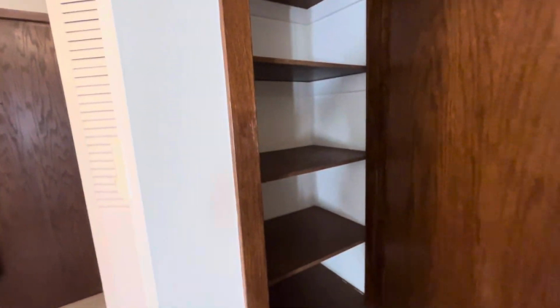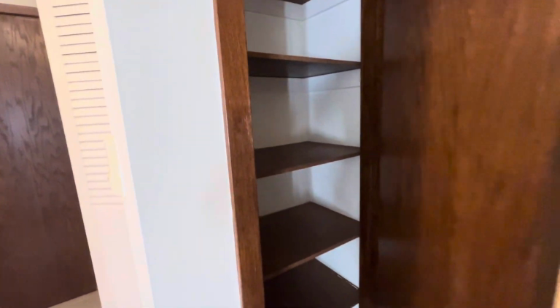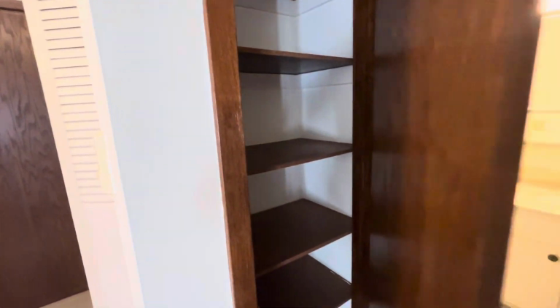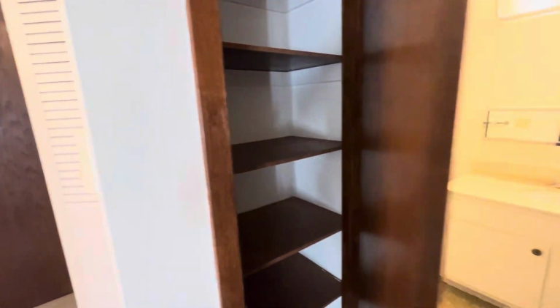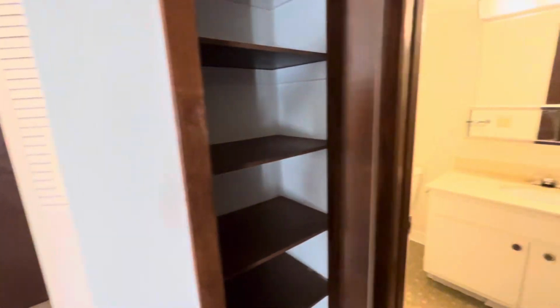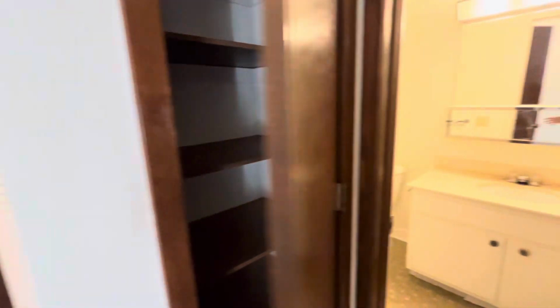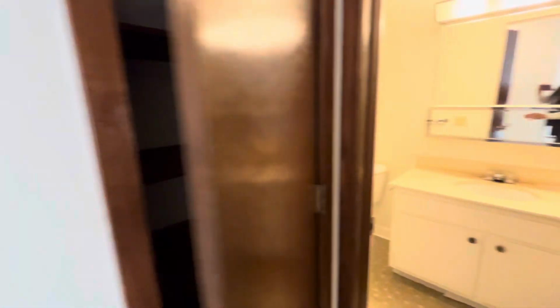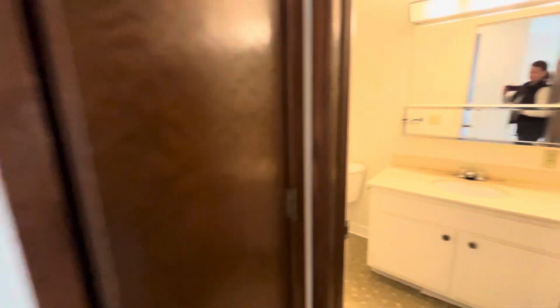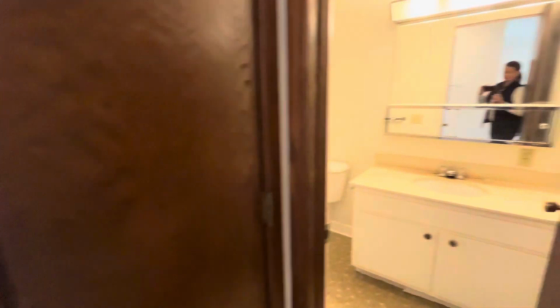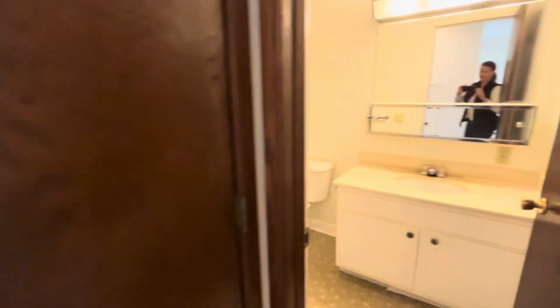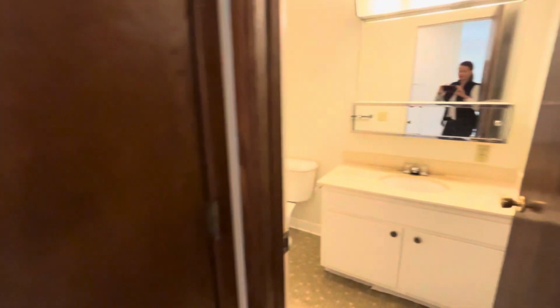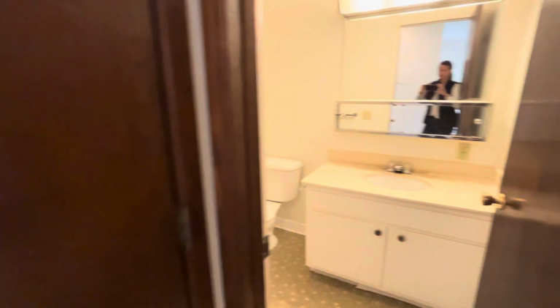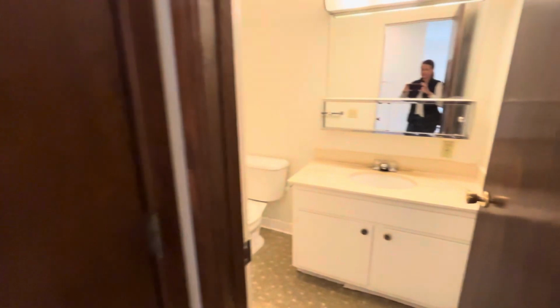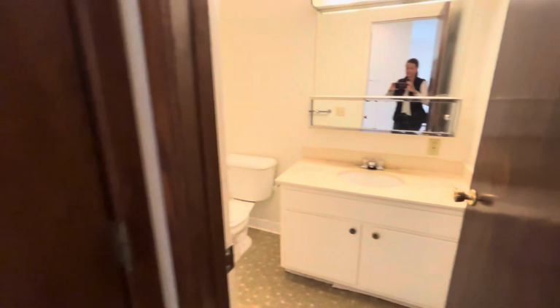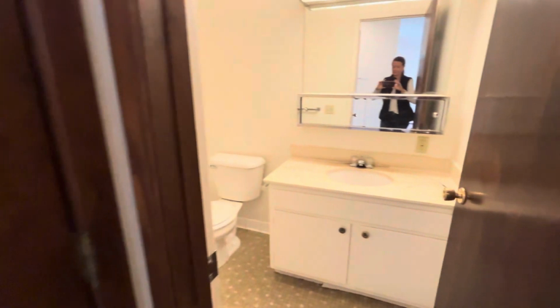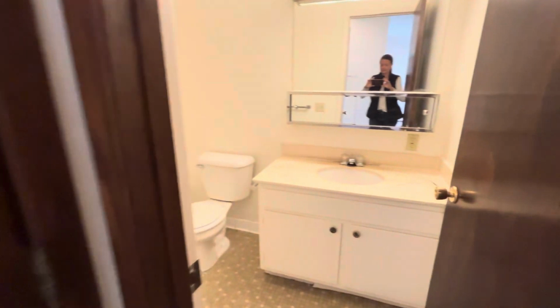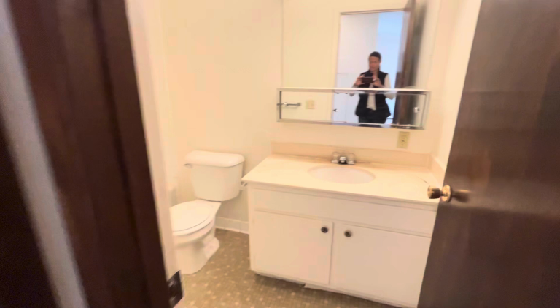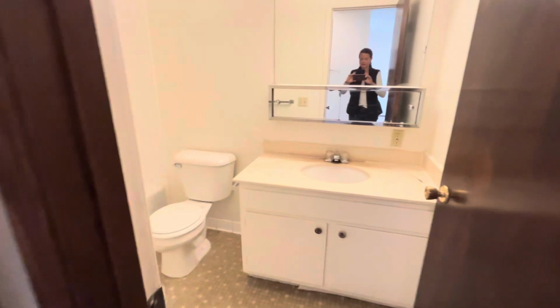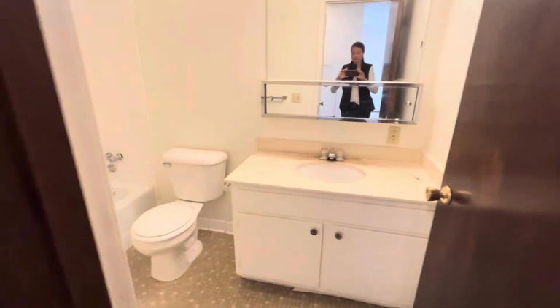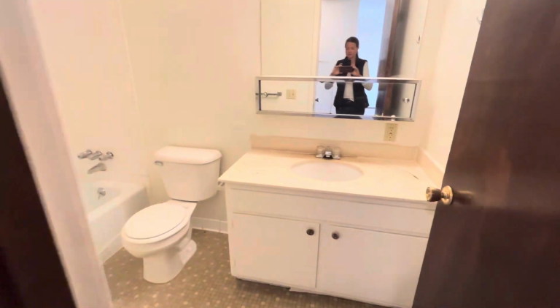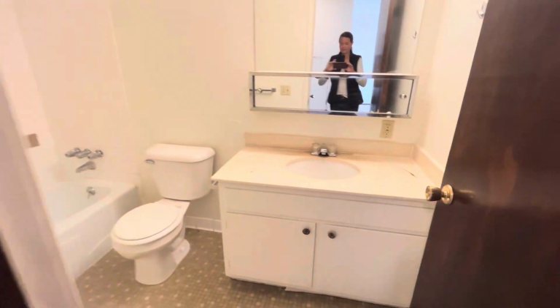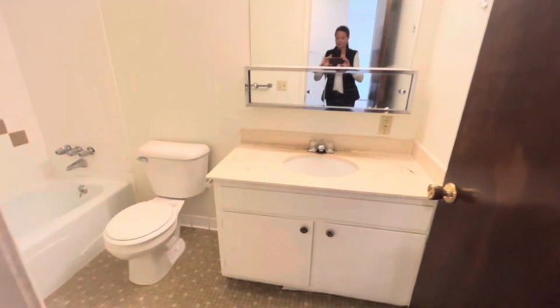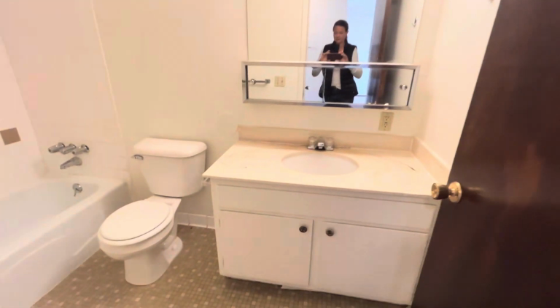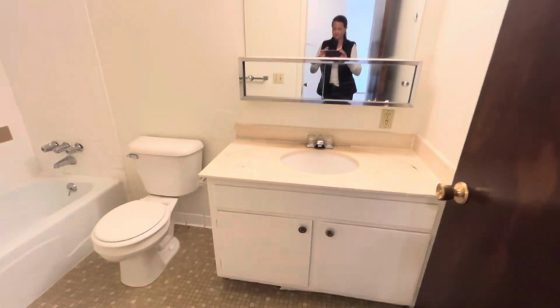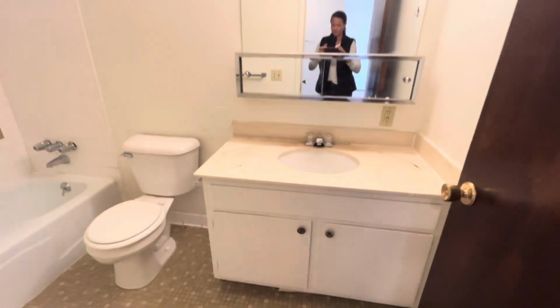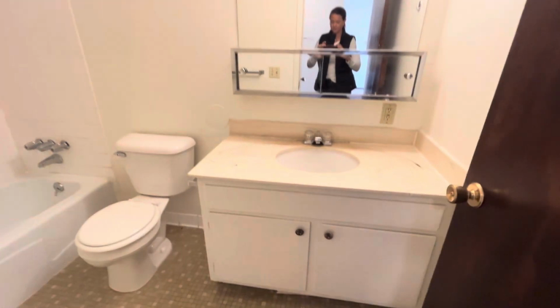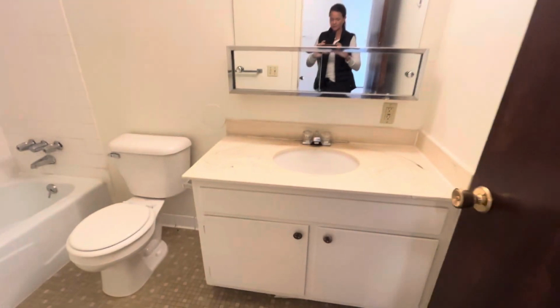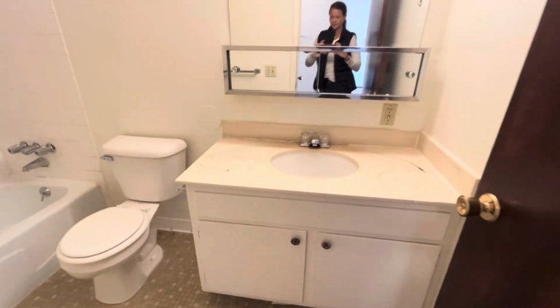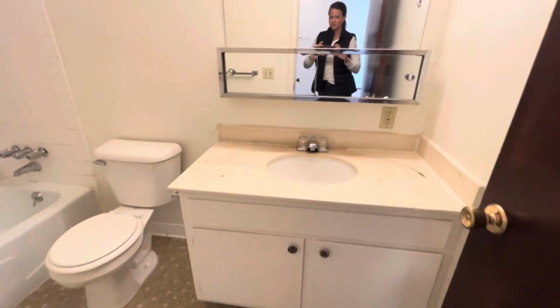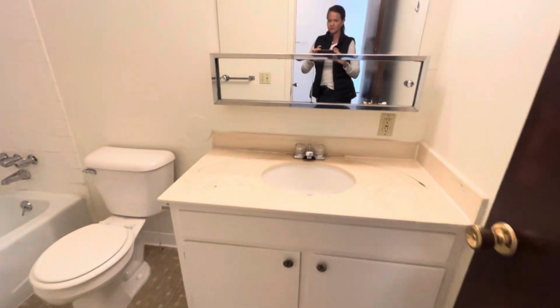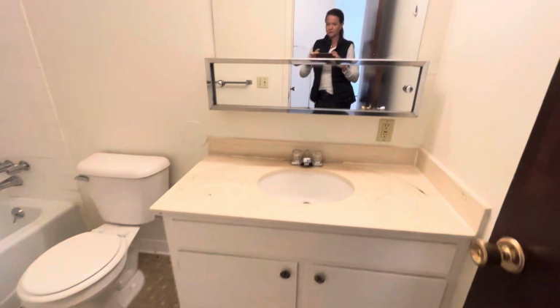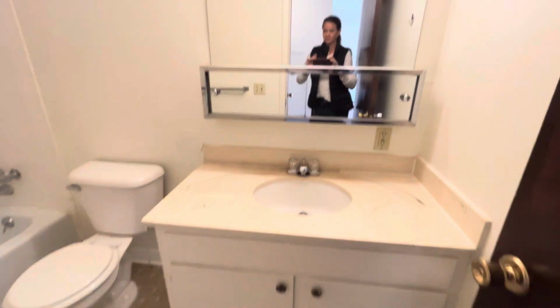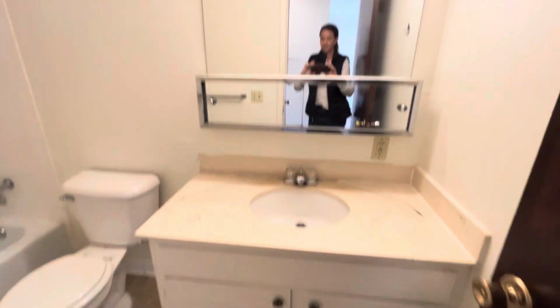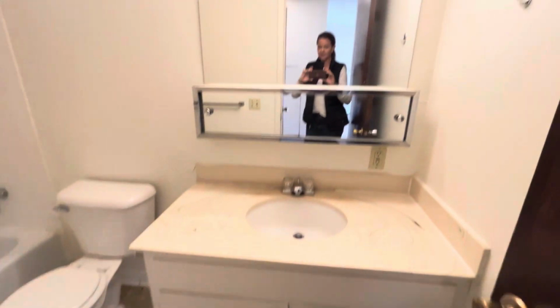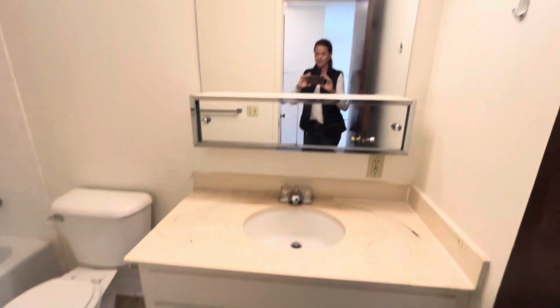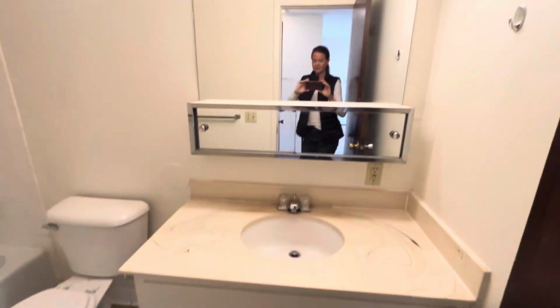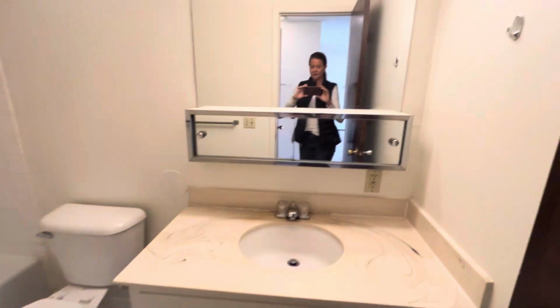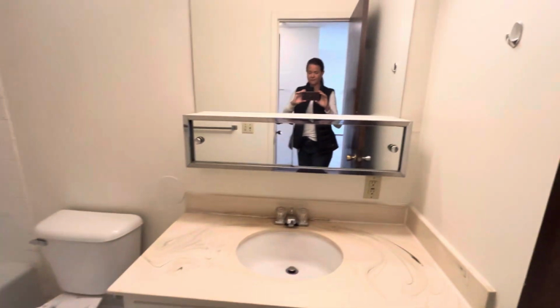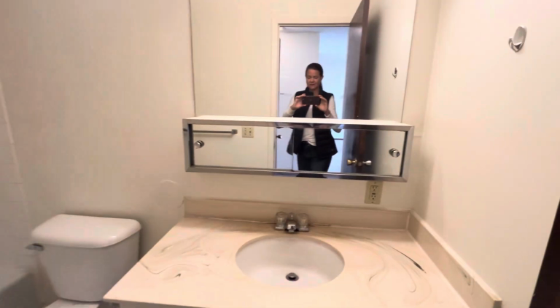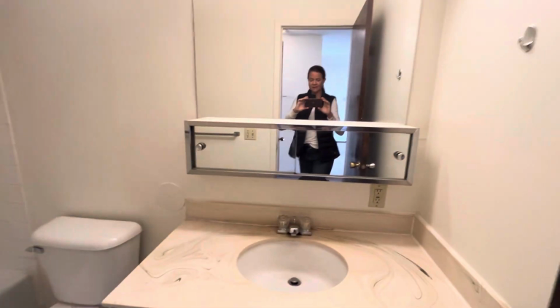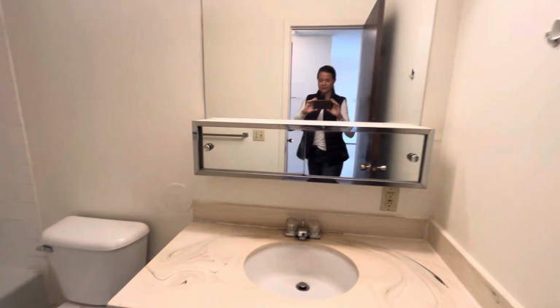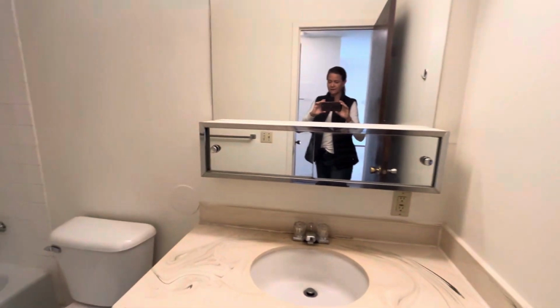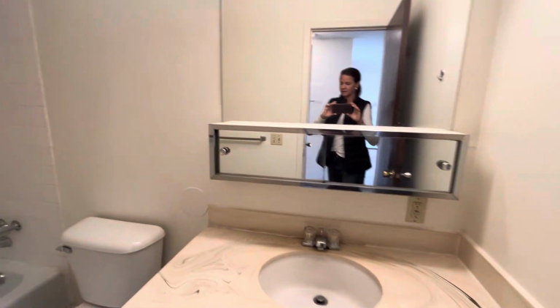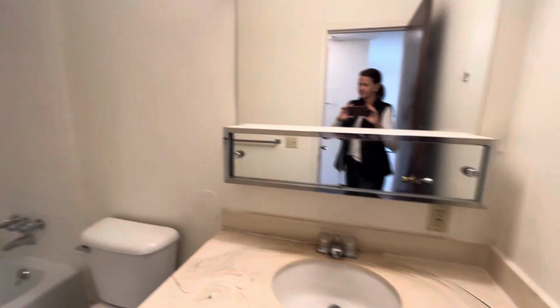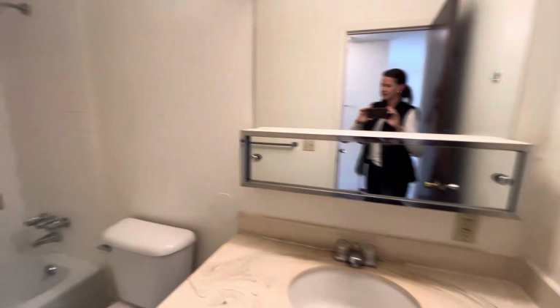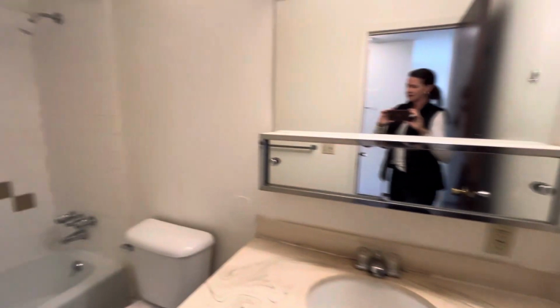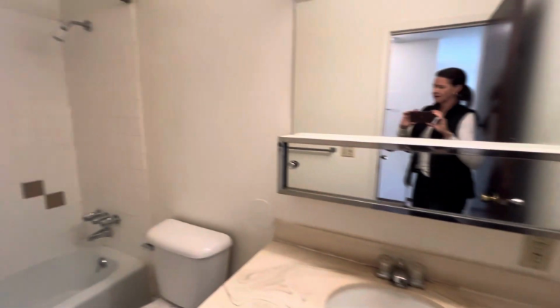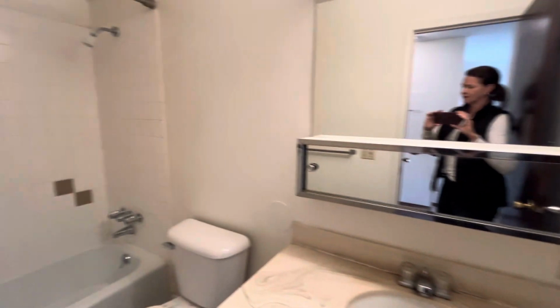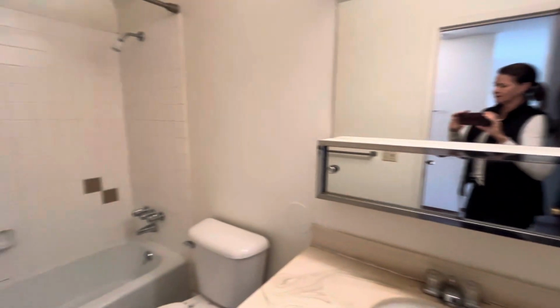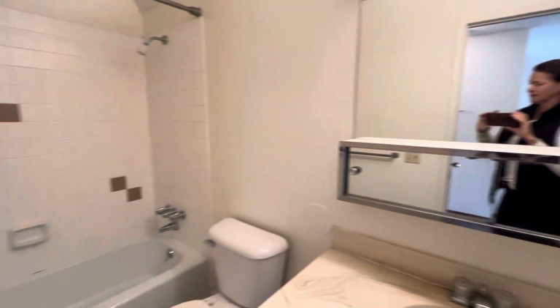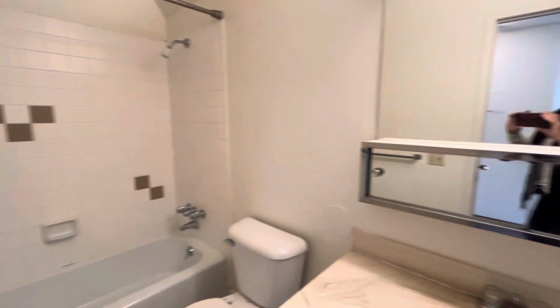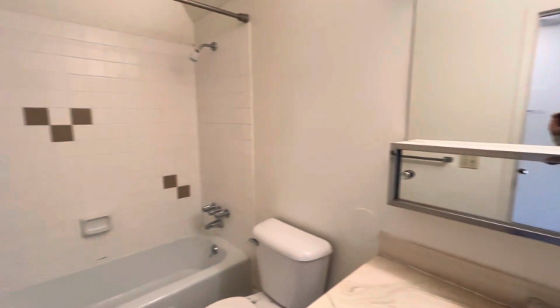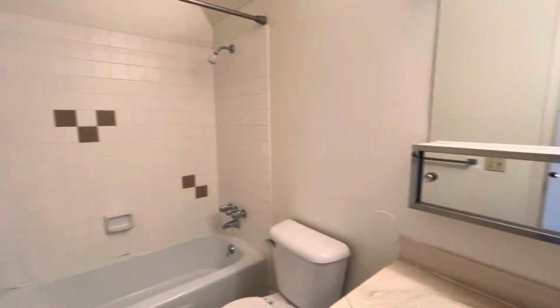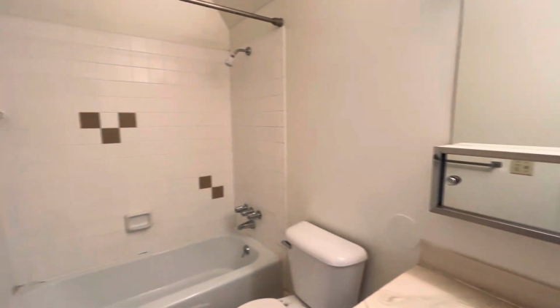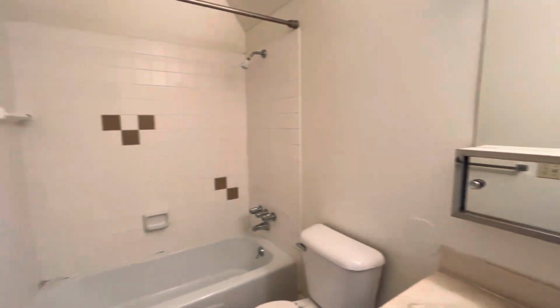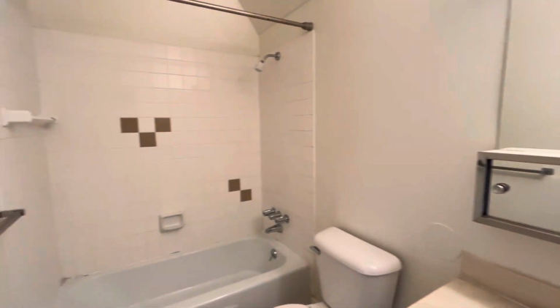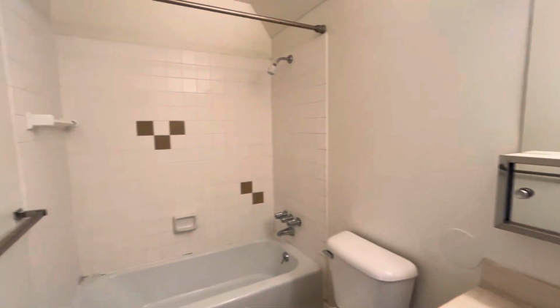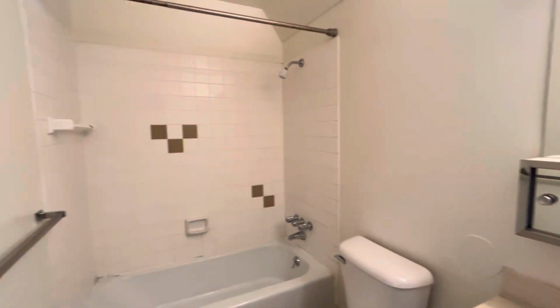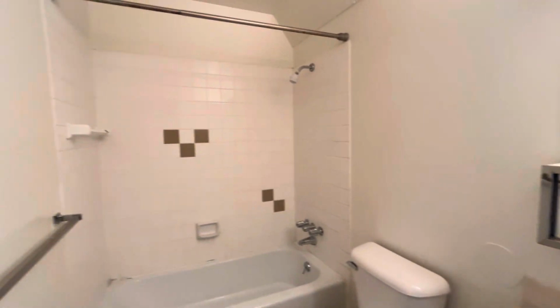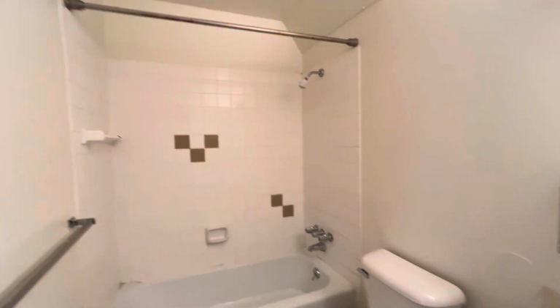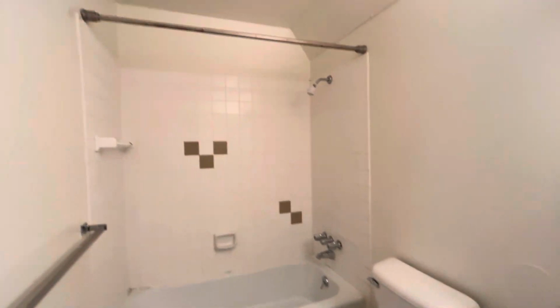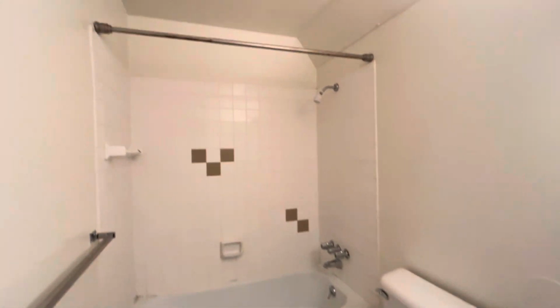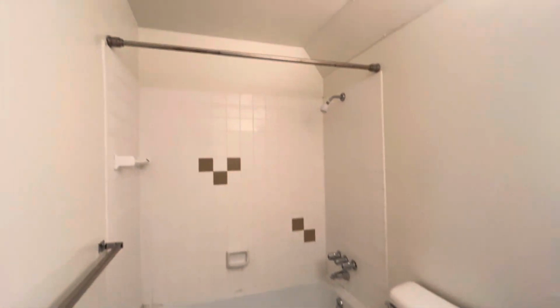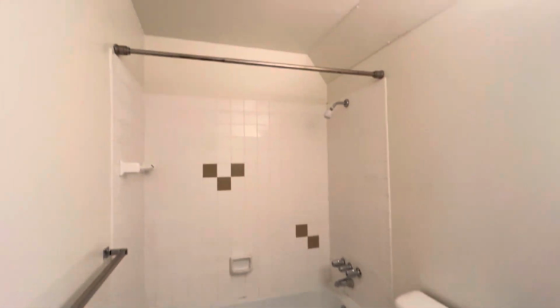And then into your bathroom. More storage underneath, a couple sliders in the mirror, and then your tub shower combo.